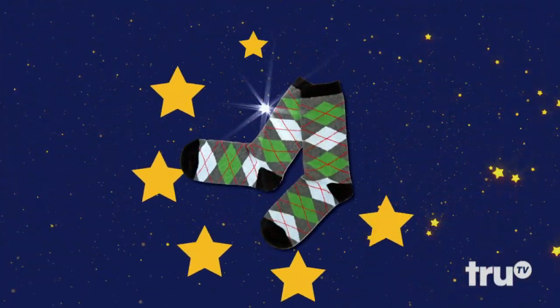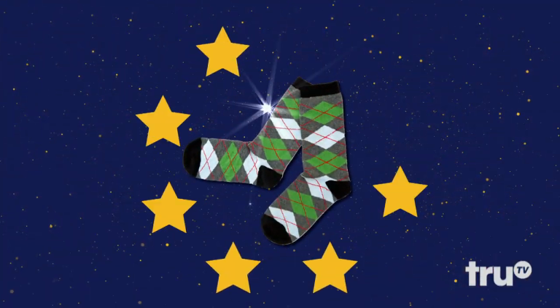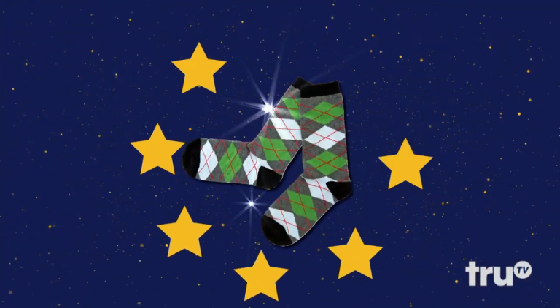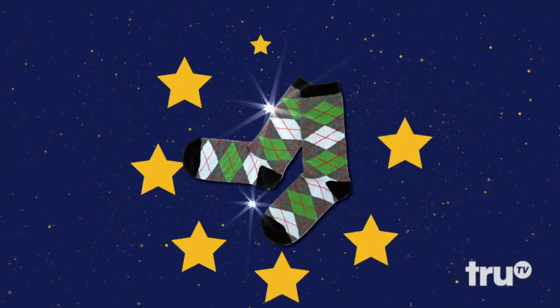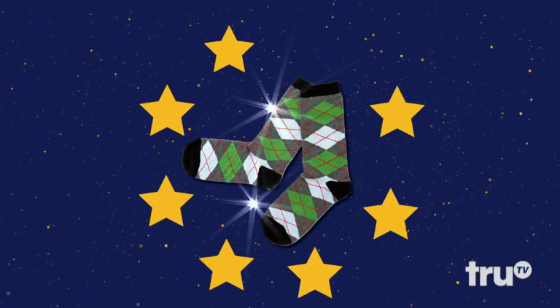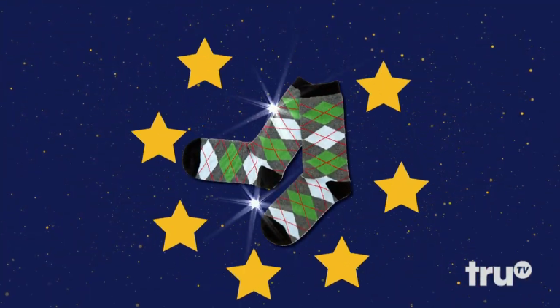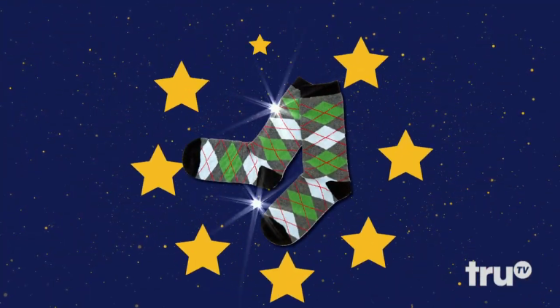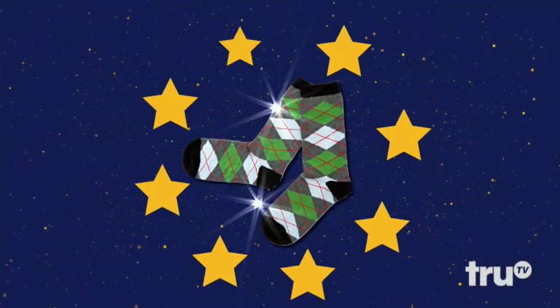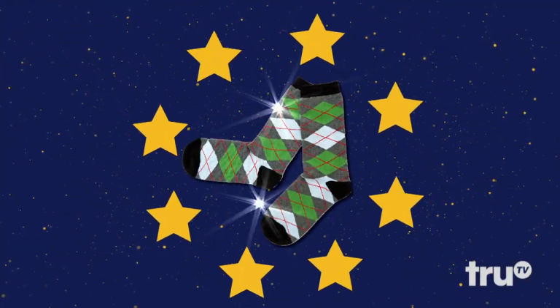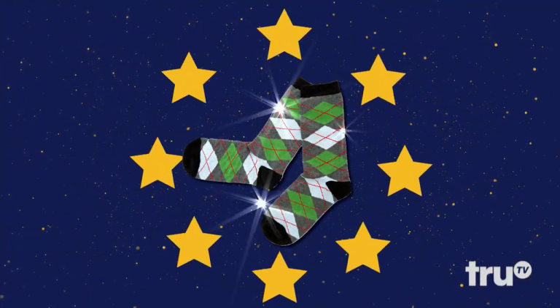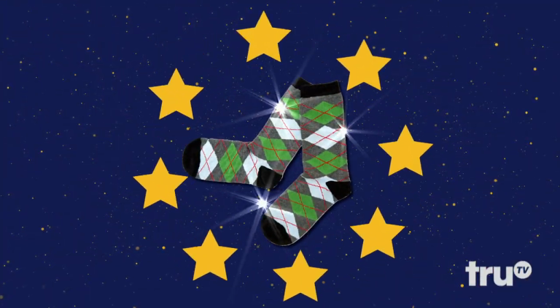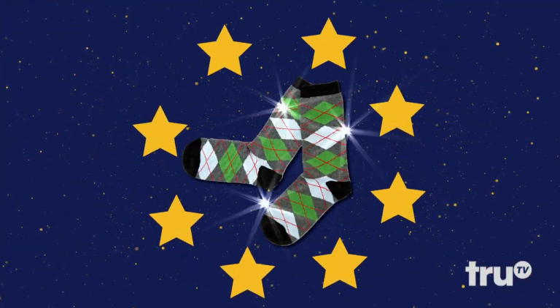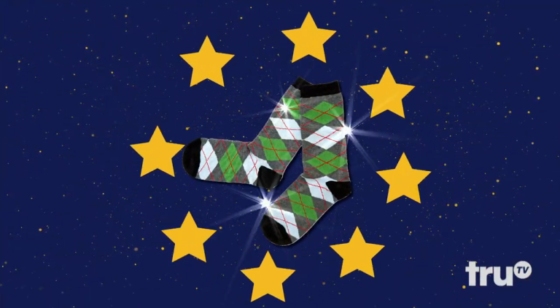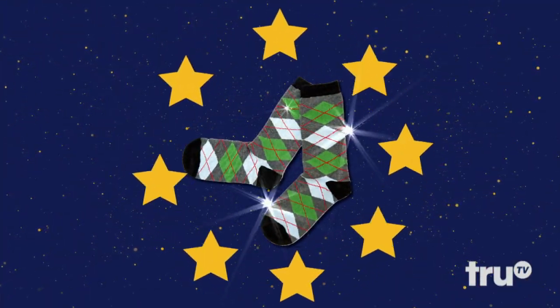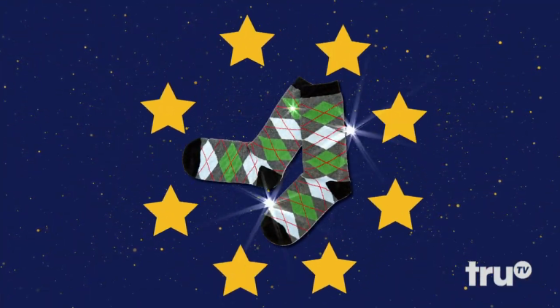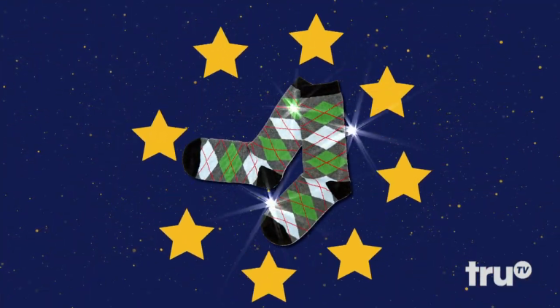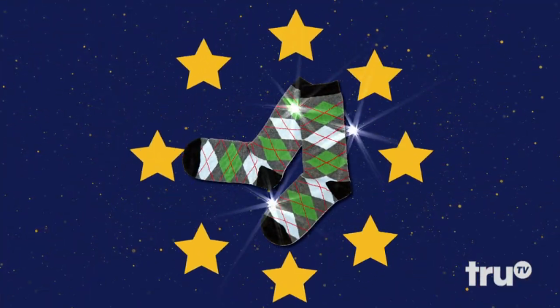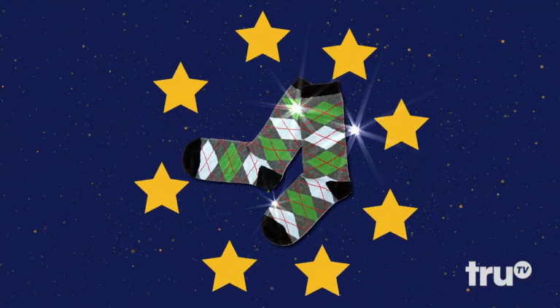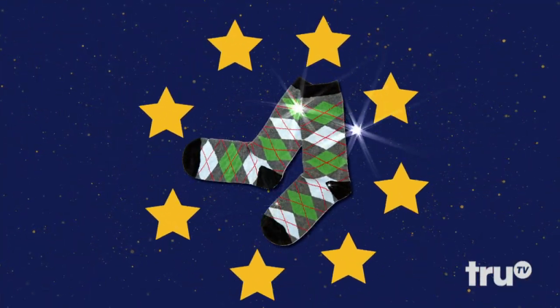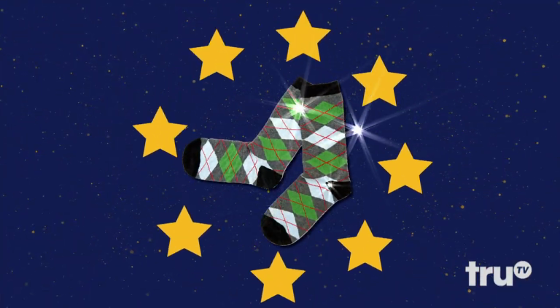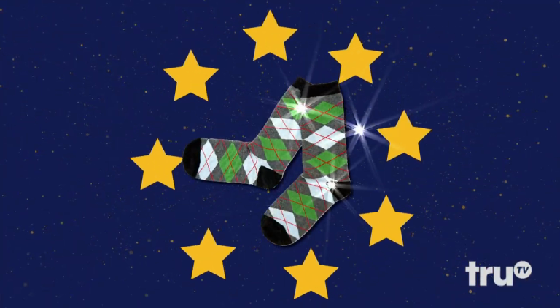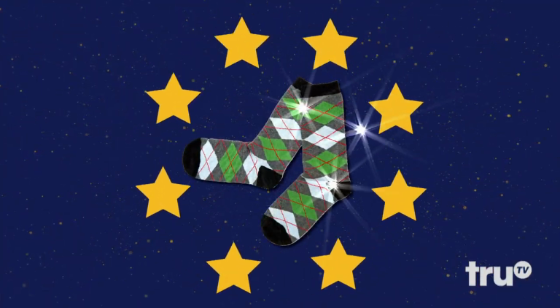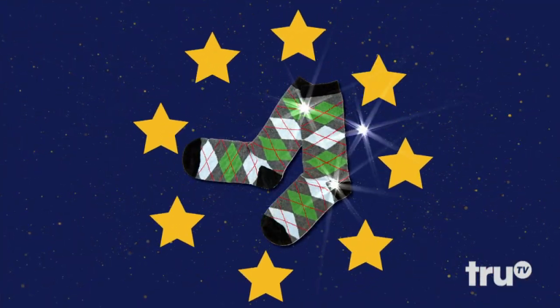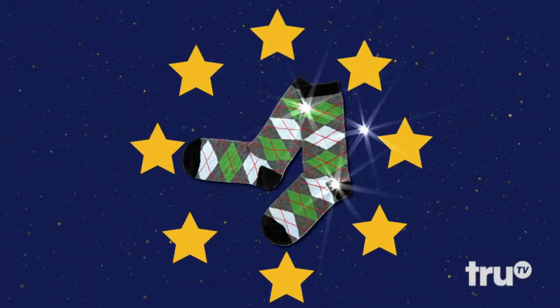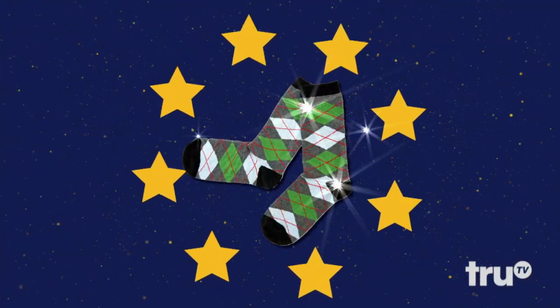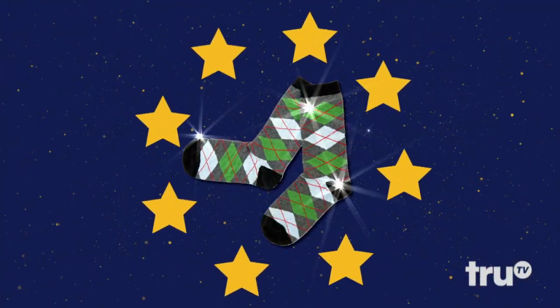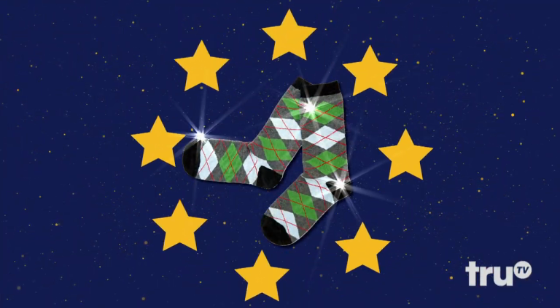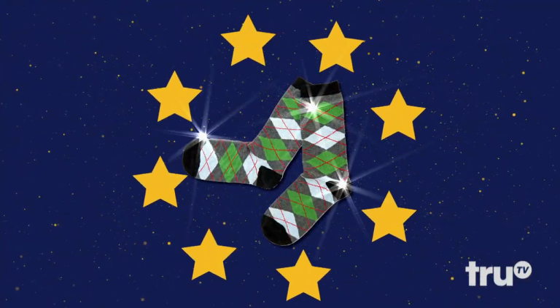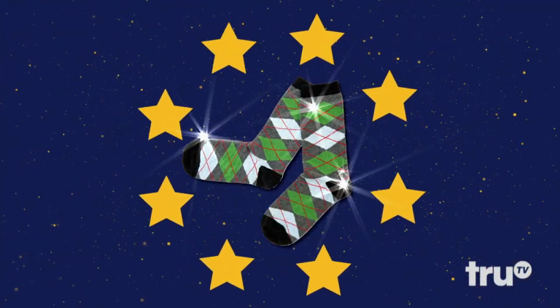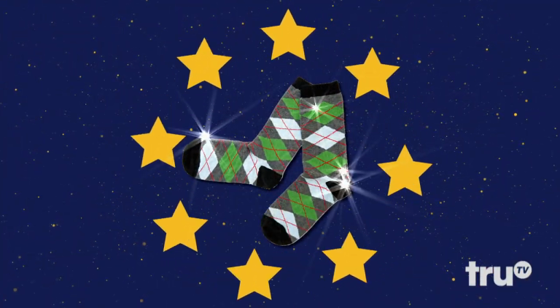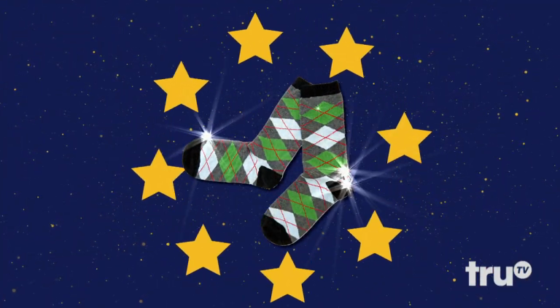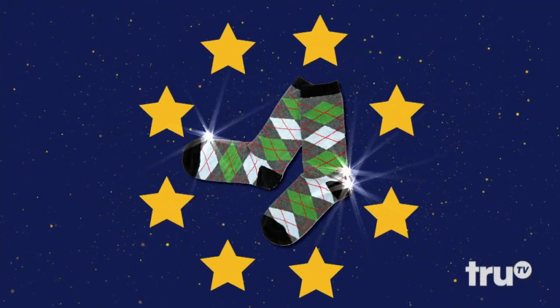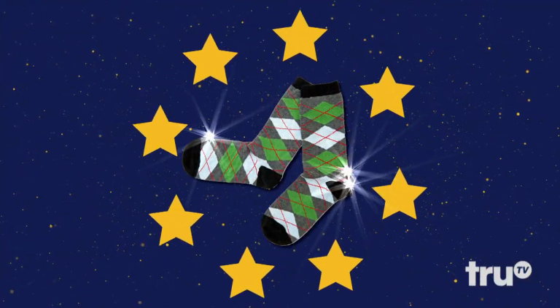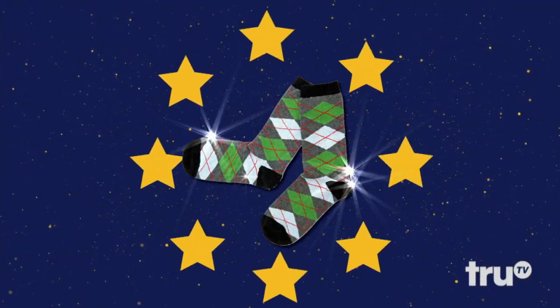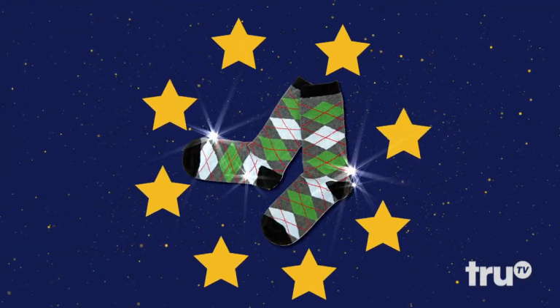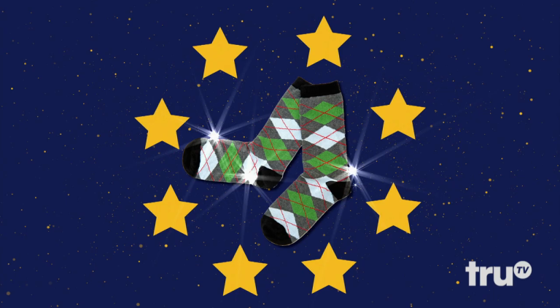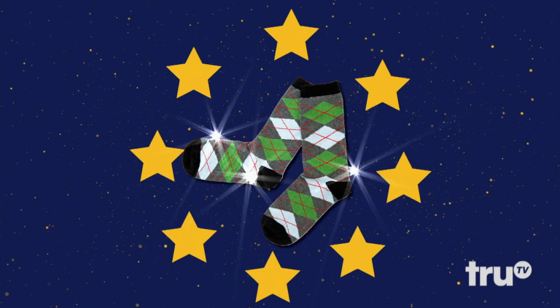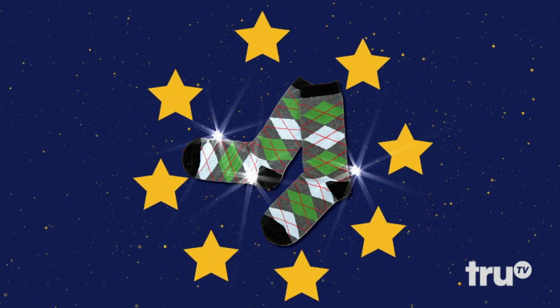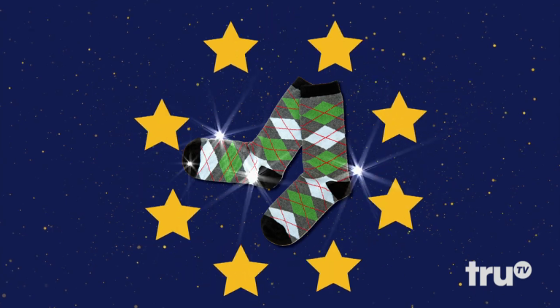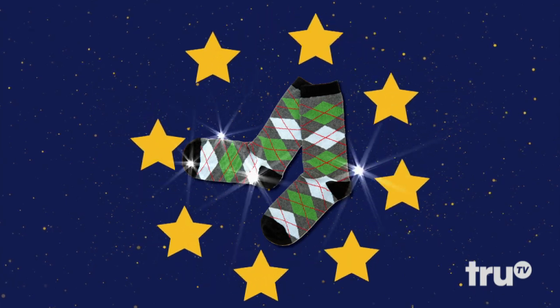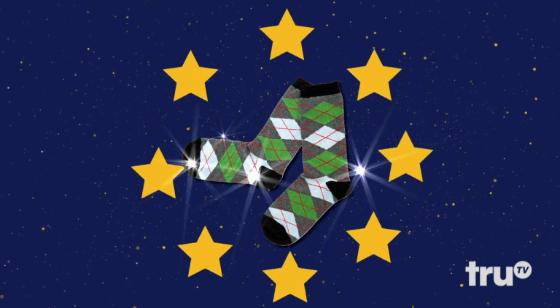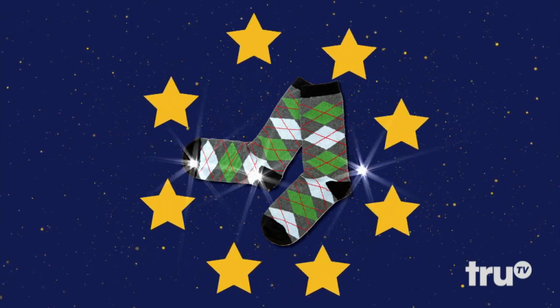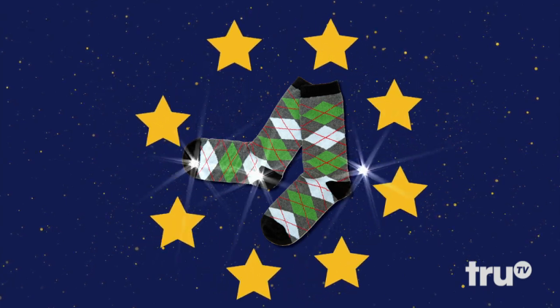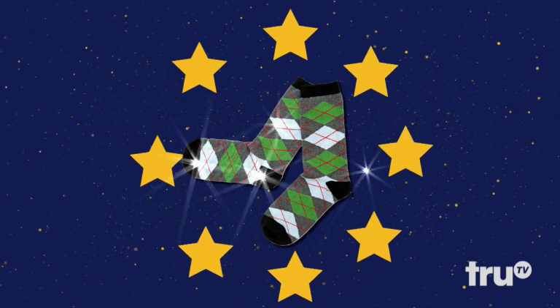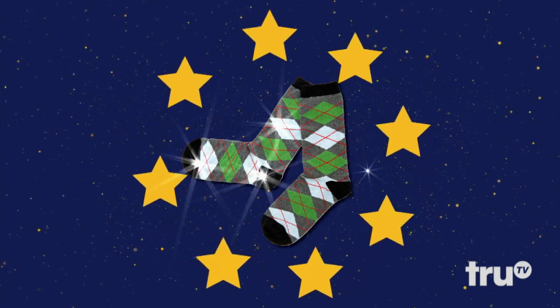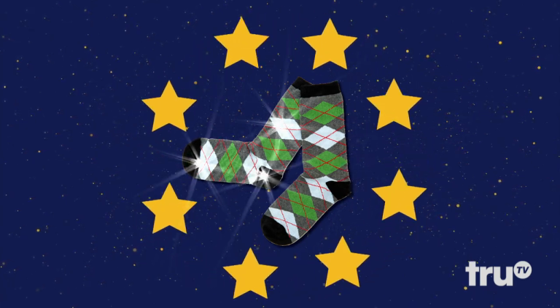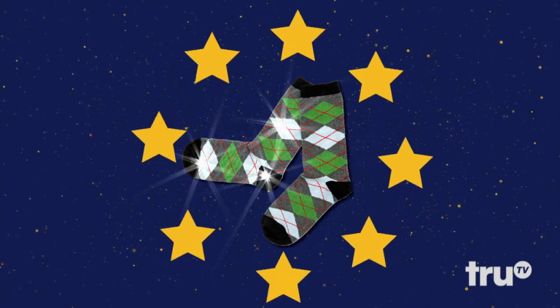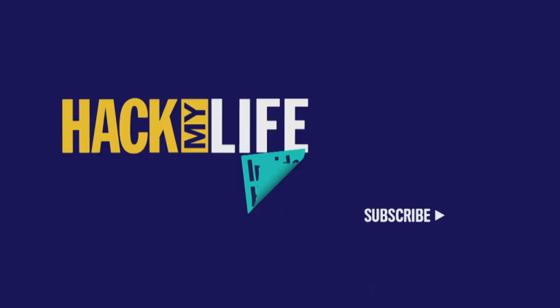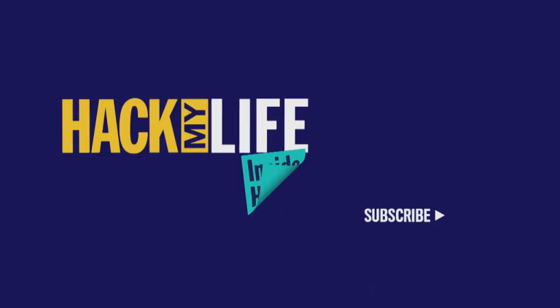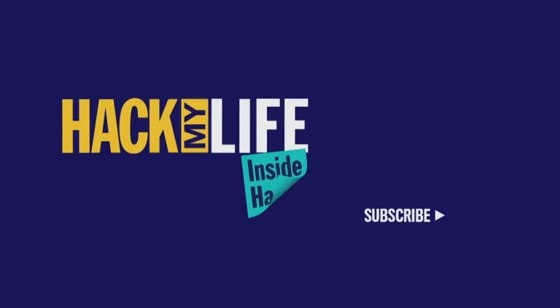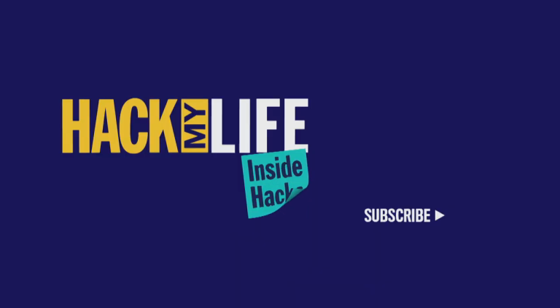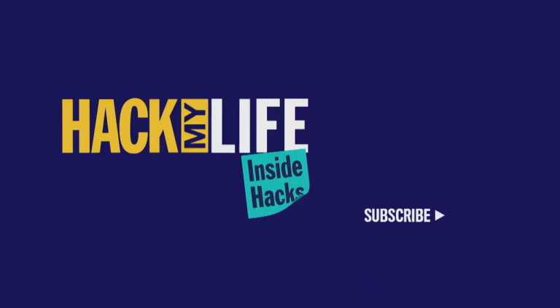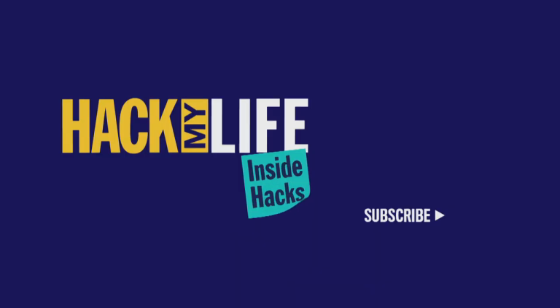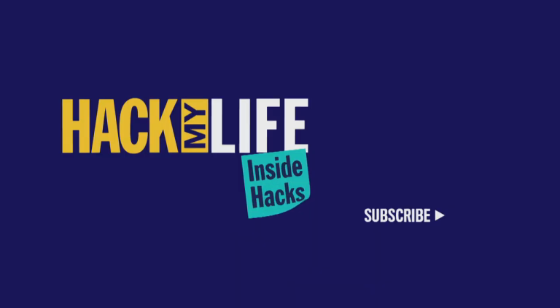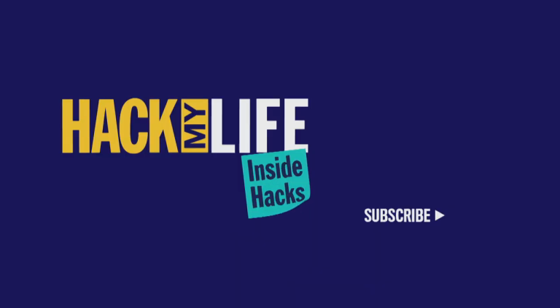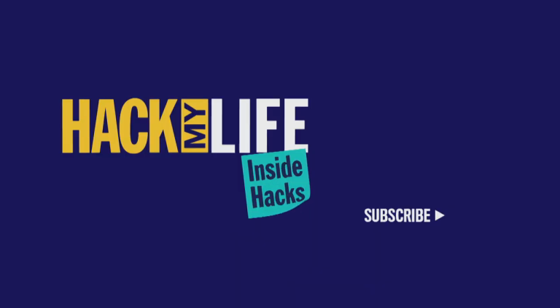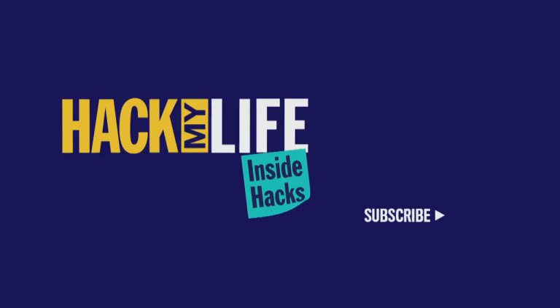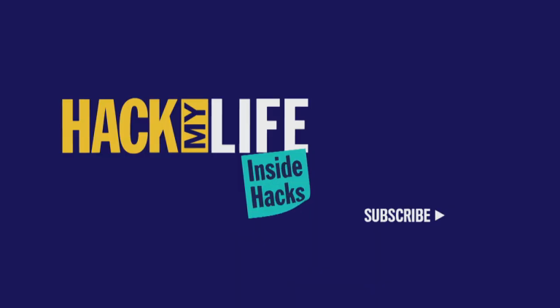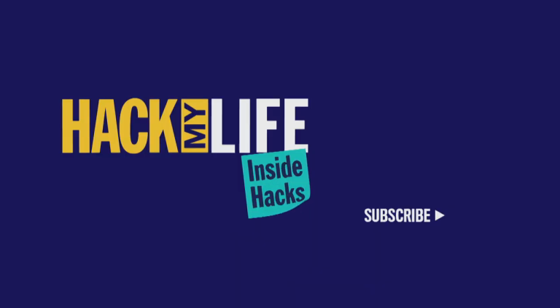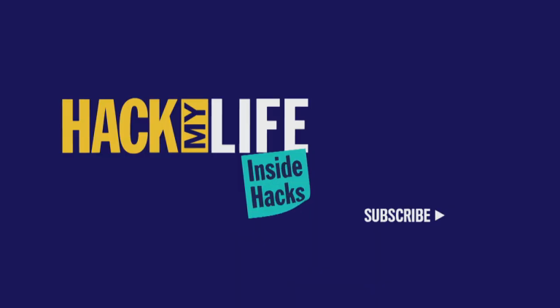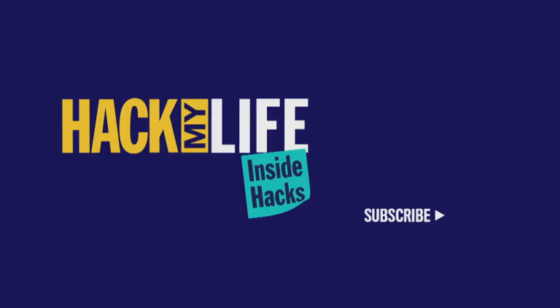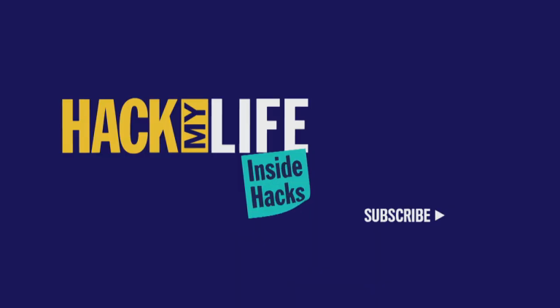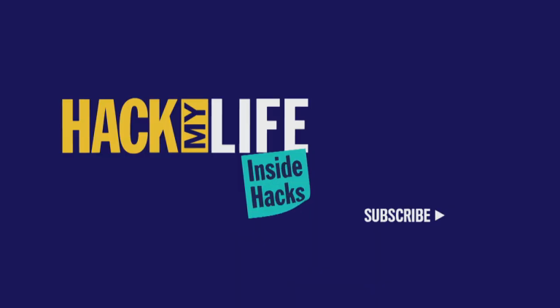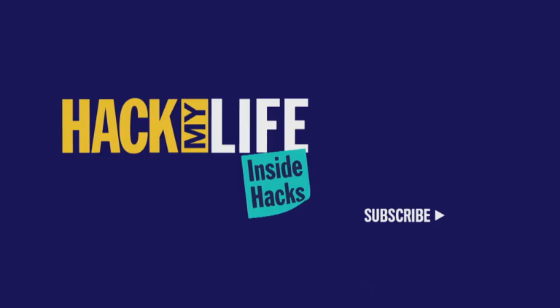Congratulations, Socks. You're our new Hack All-Star. Bye-bye.